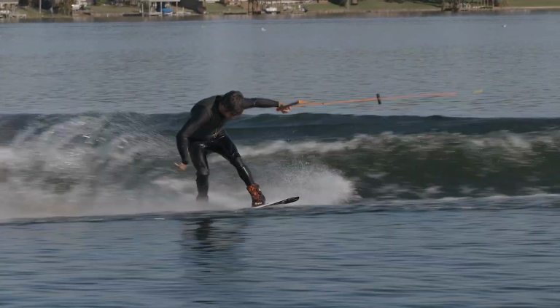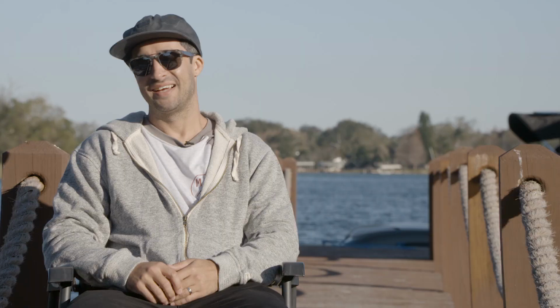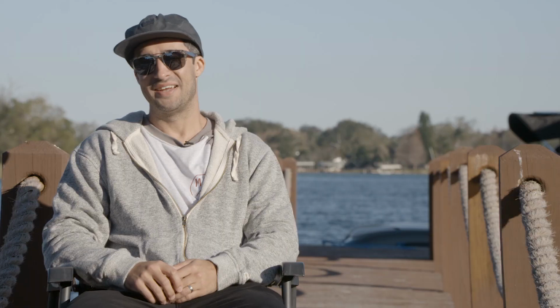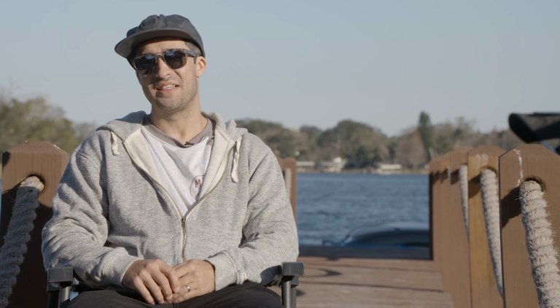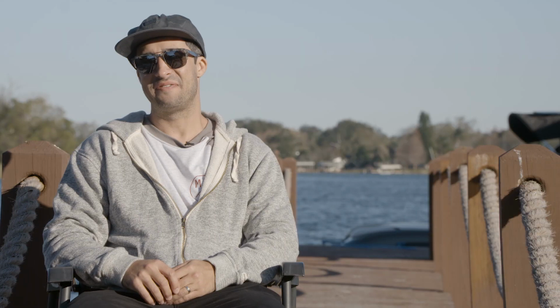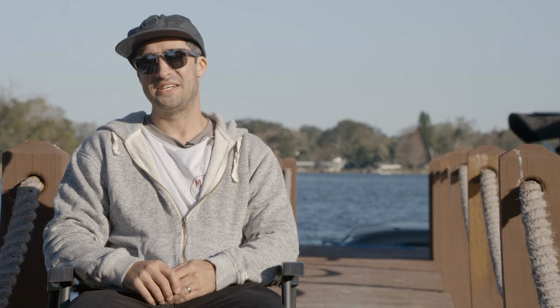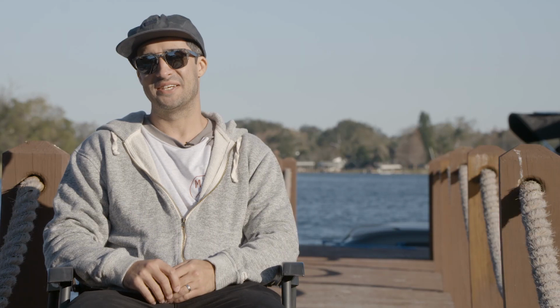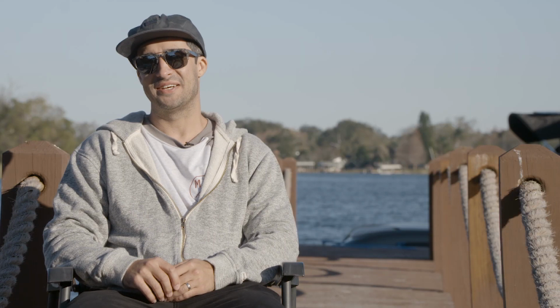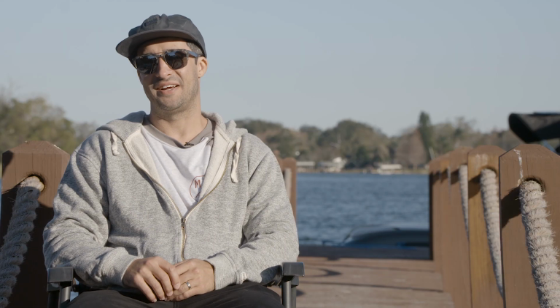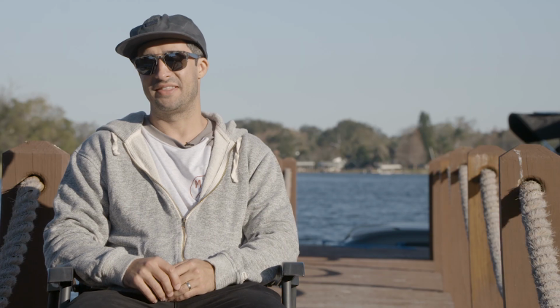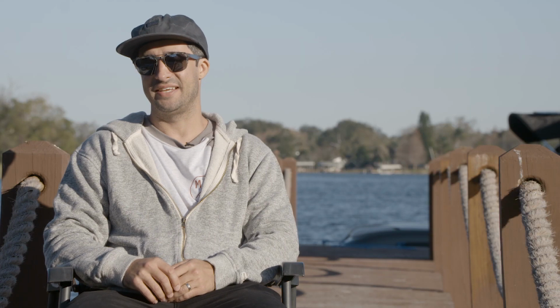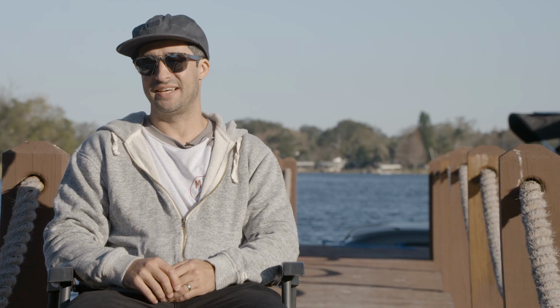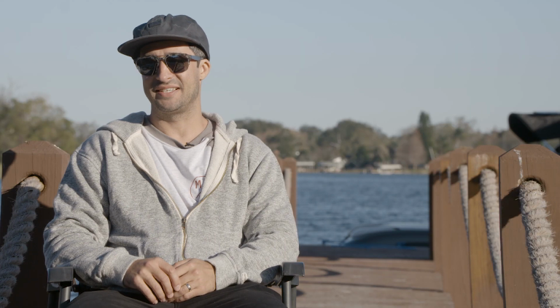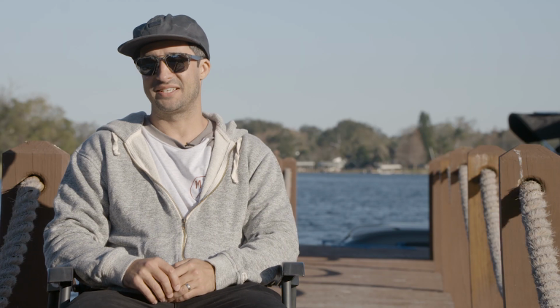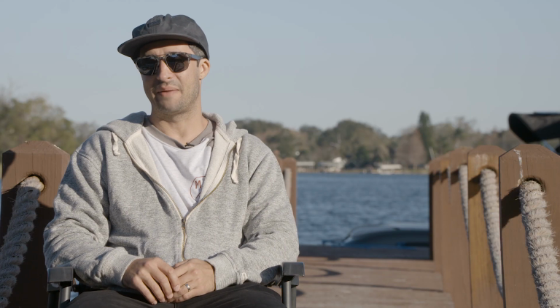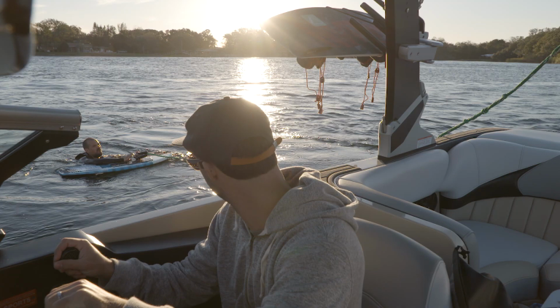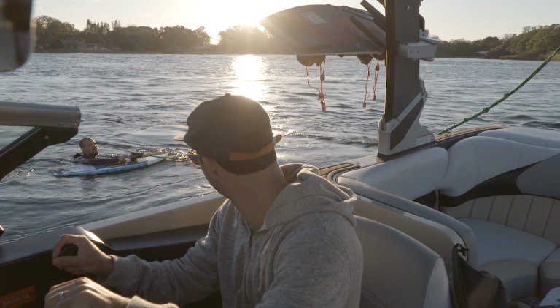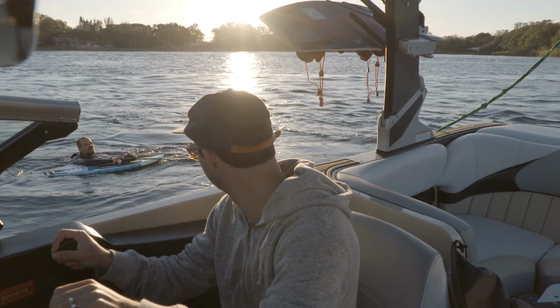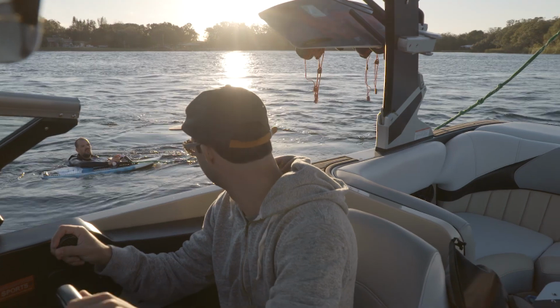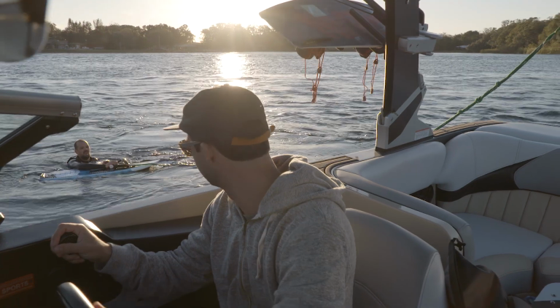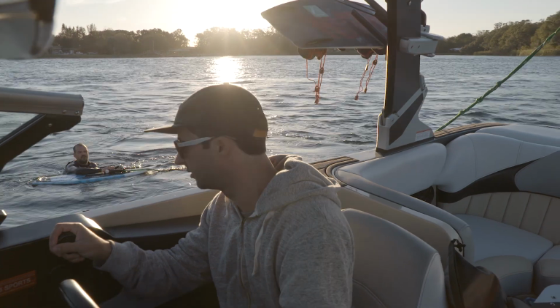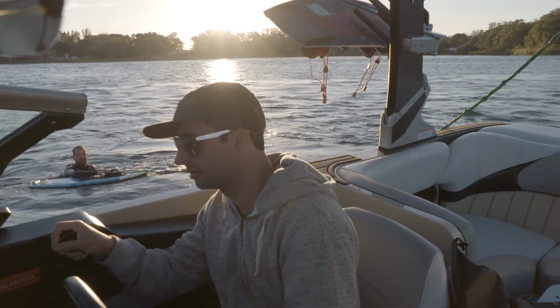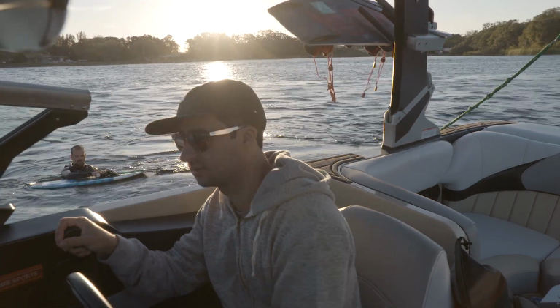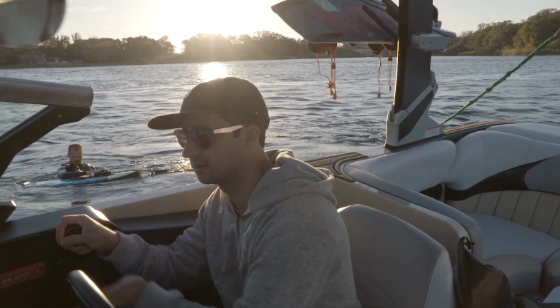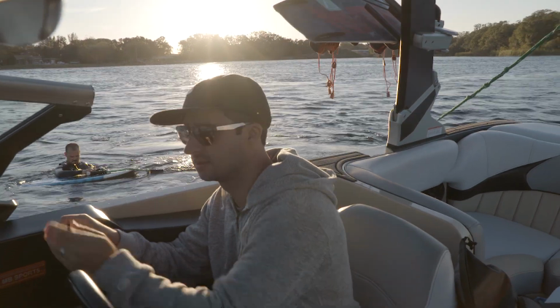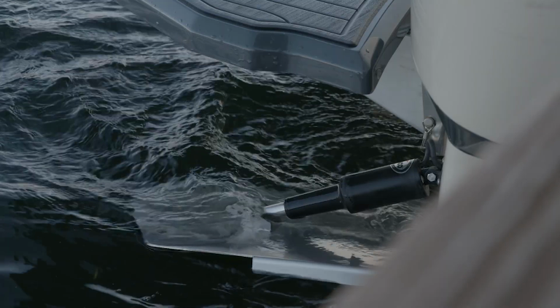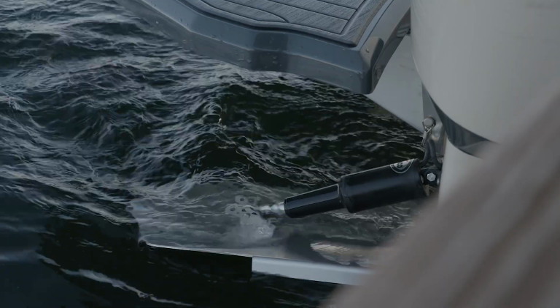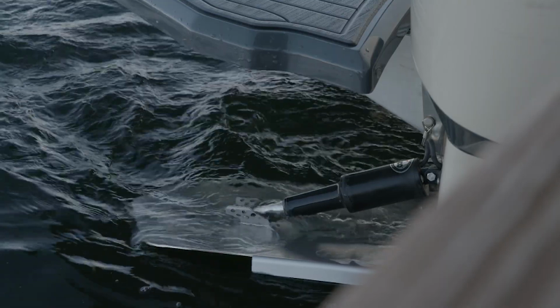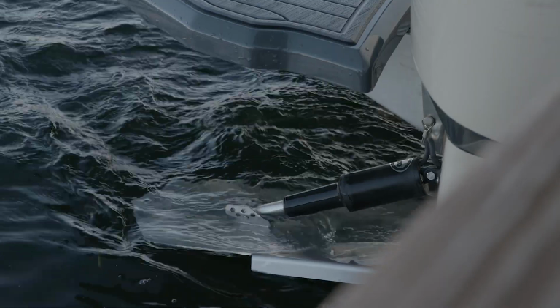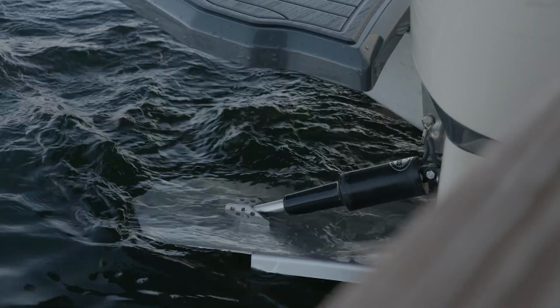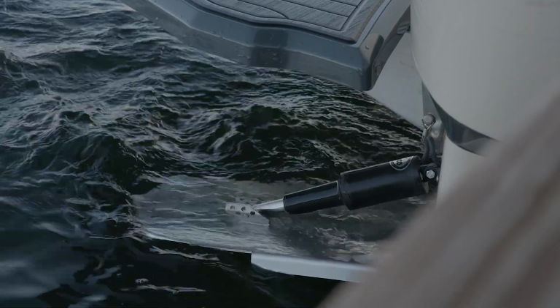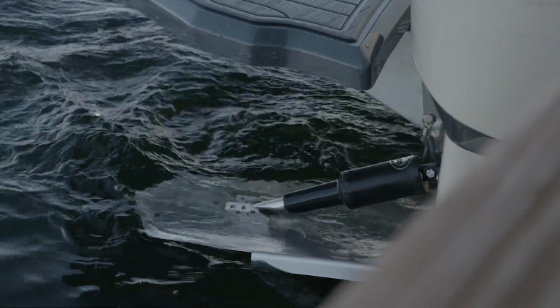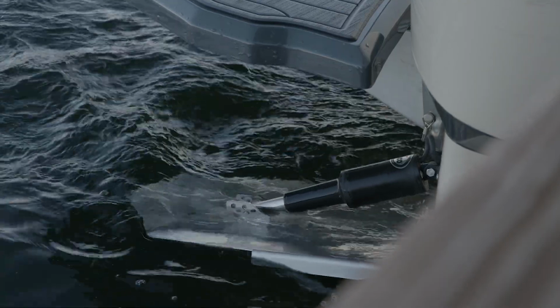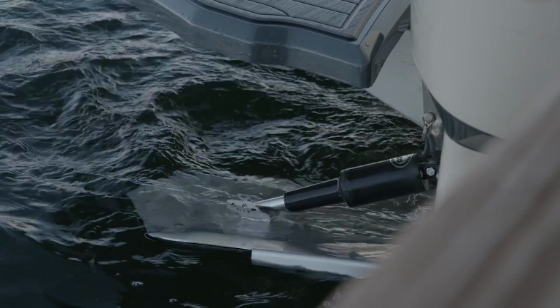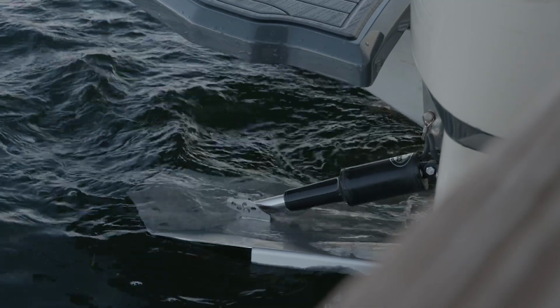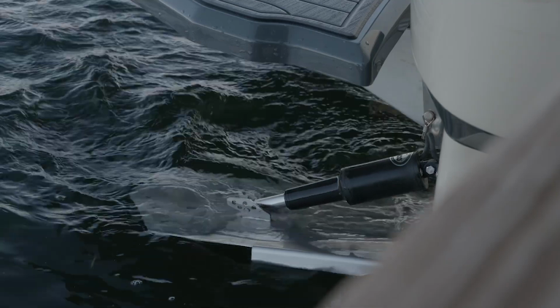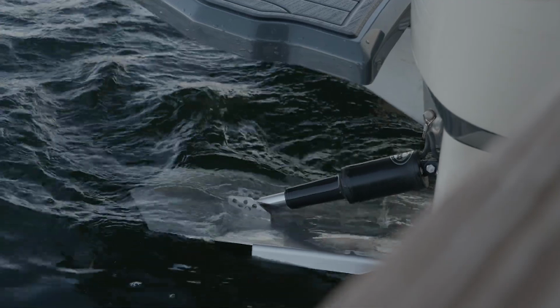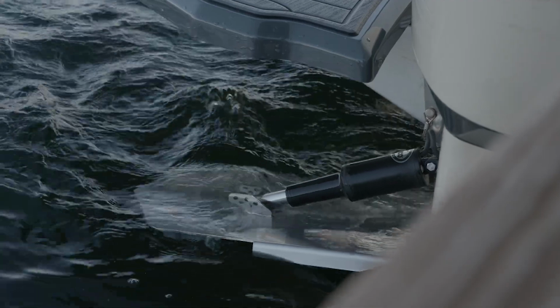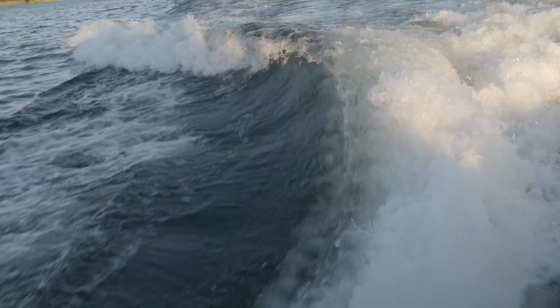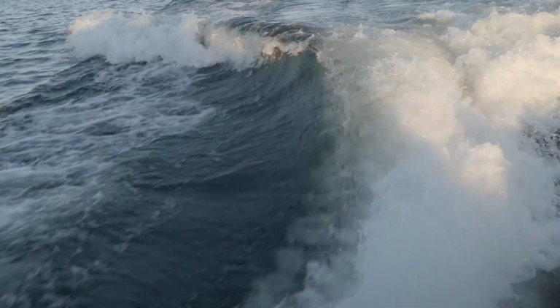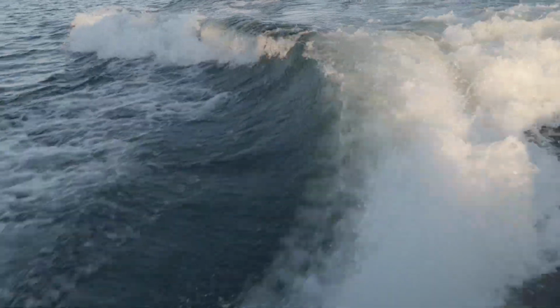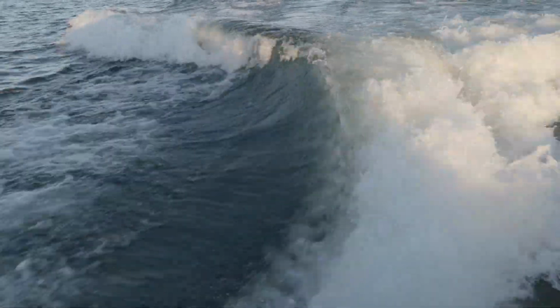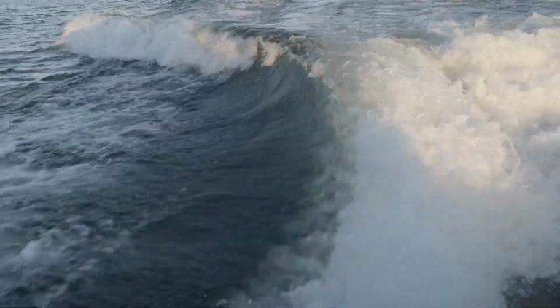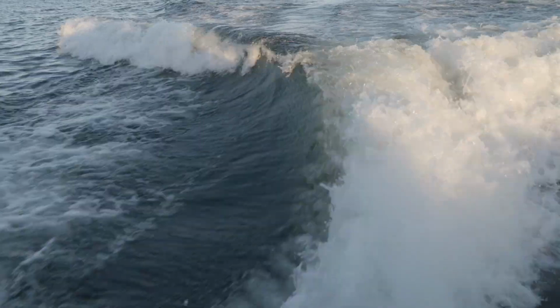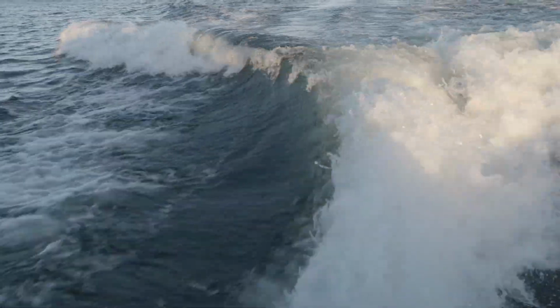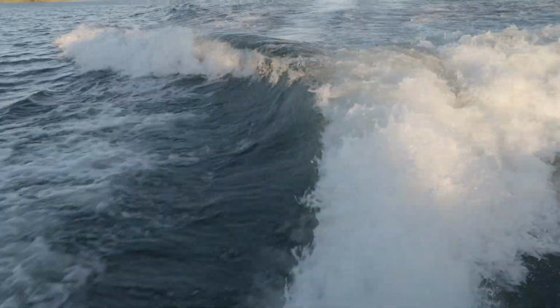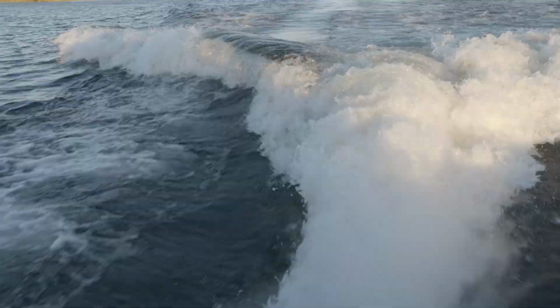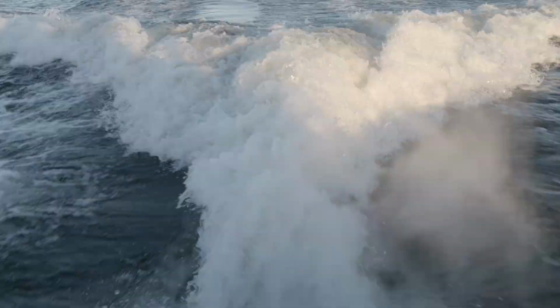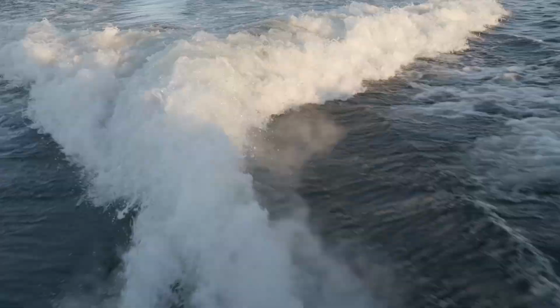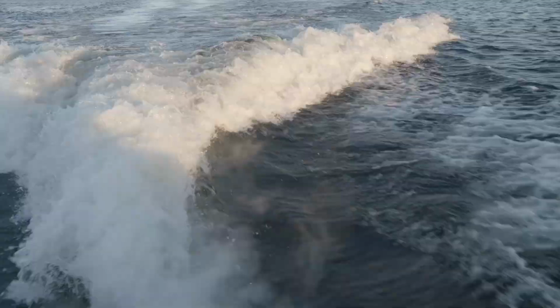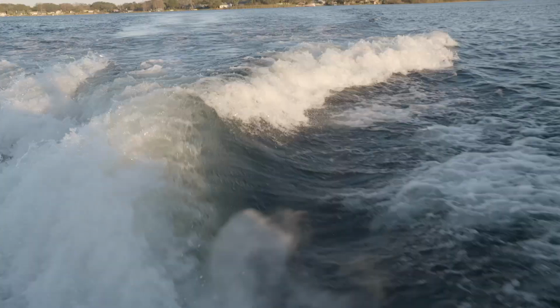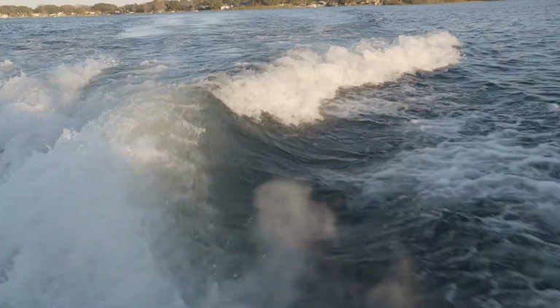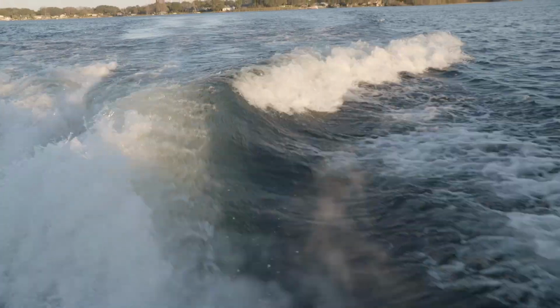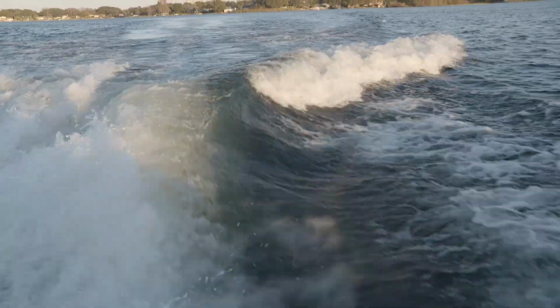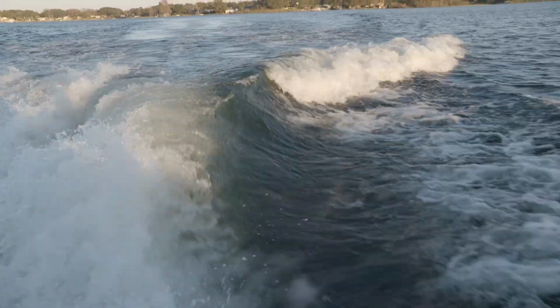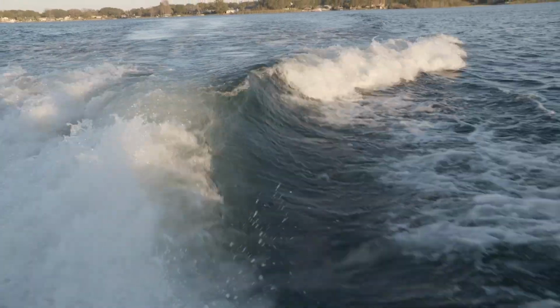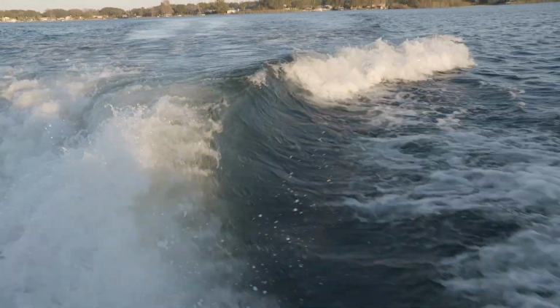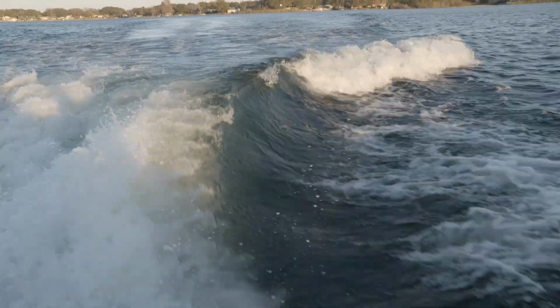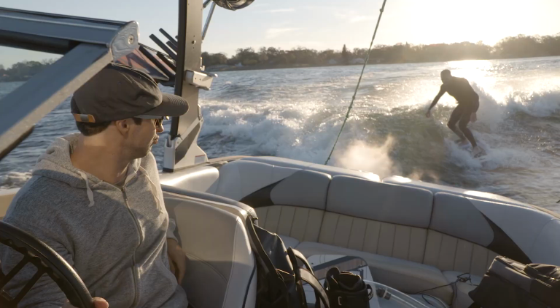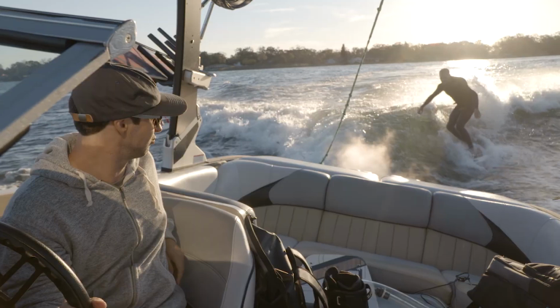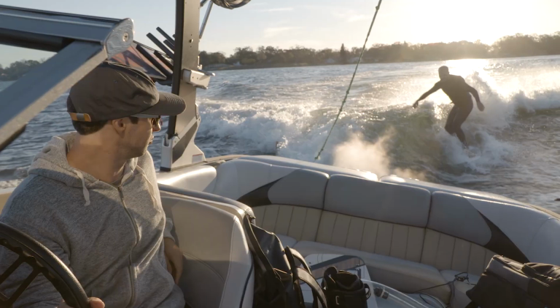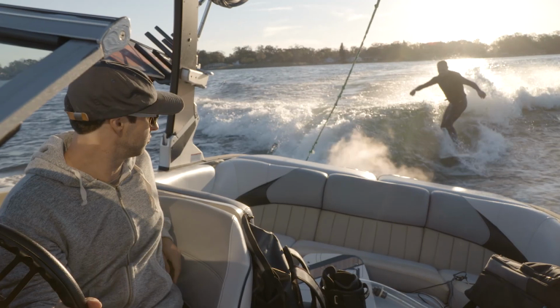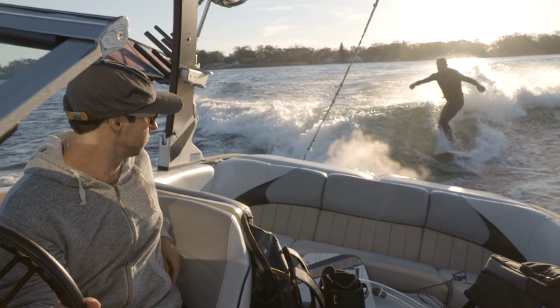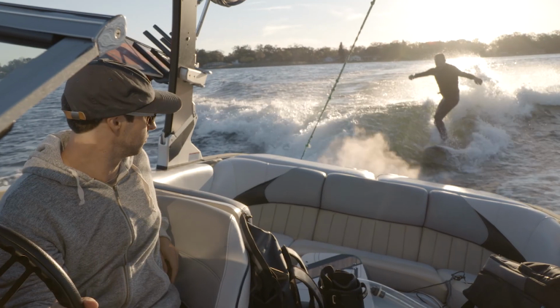Another feature on the Tomcat is the surf switch system where you can surf front side and back side with the press of a button.